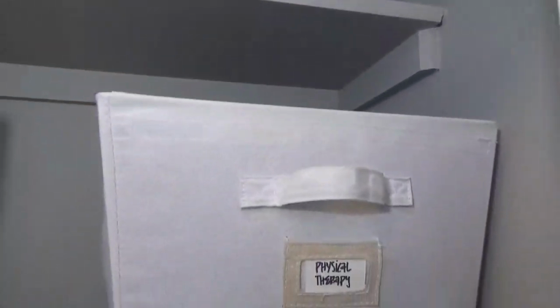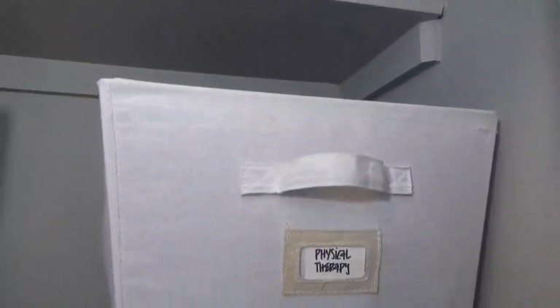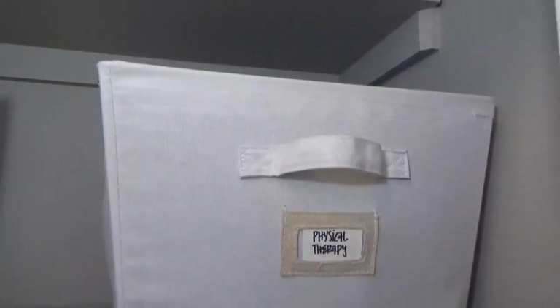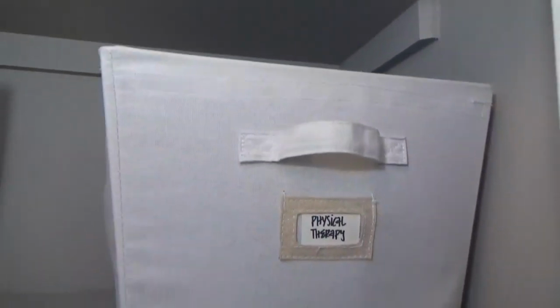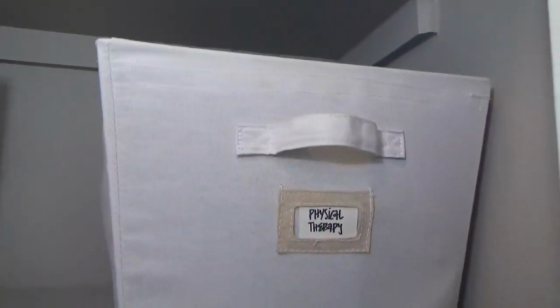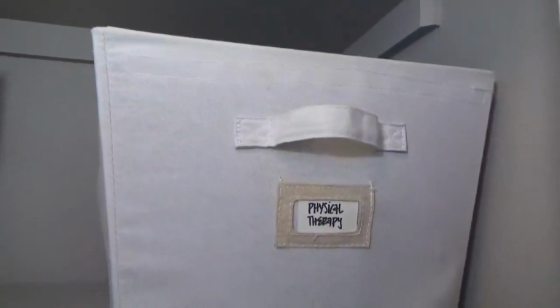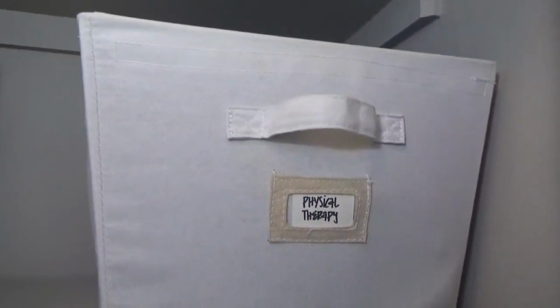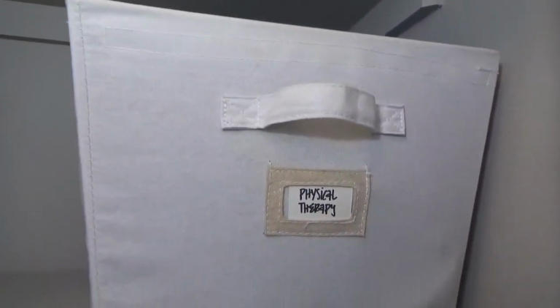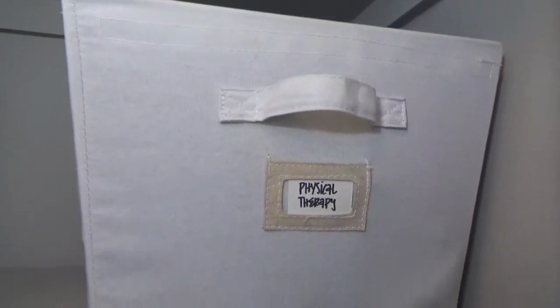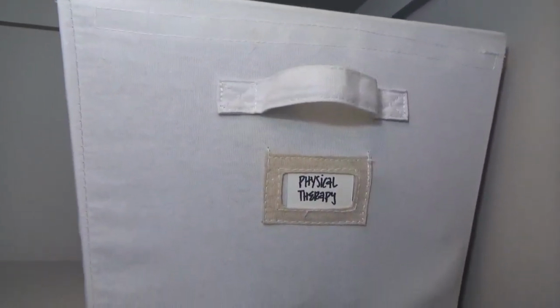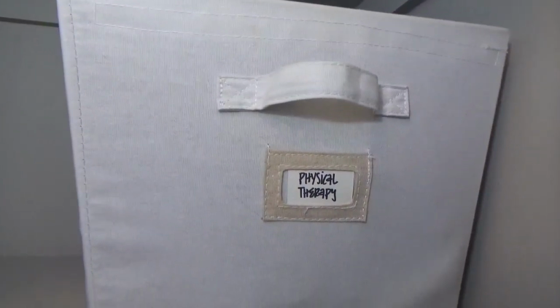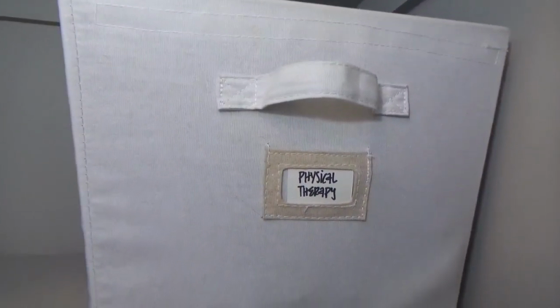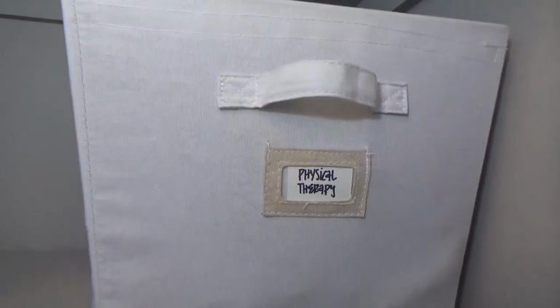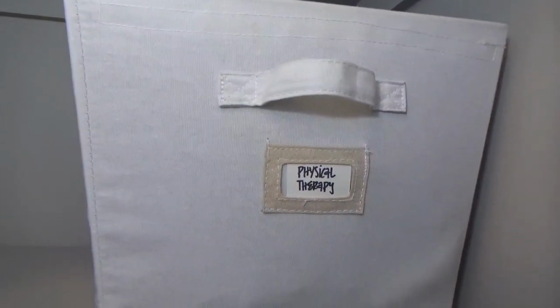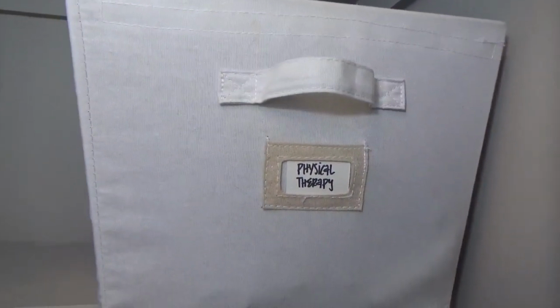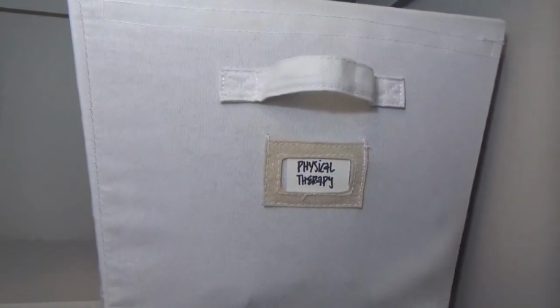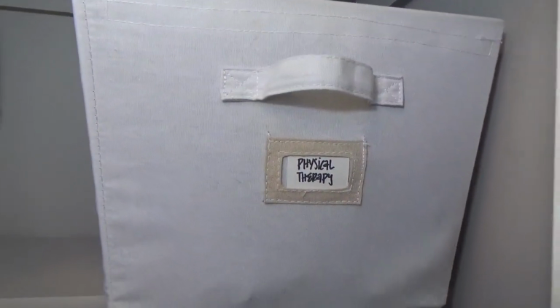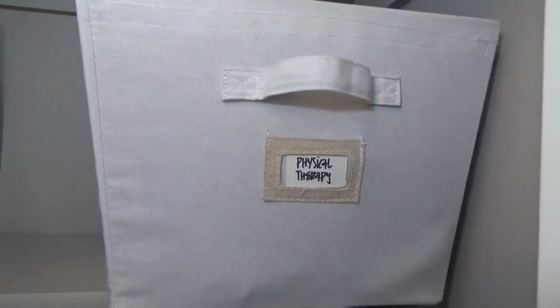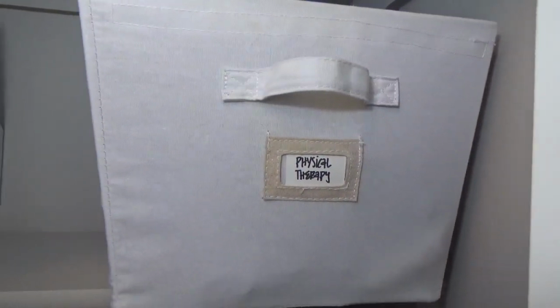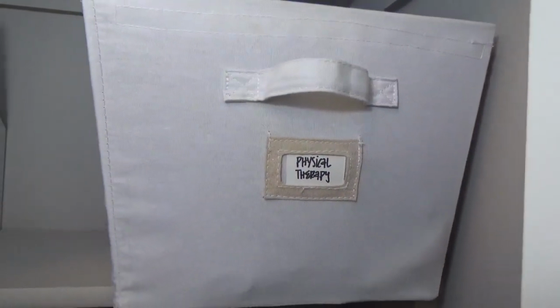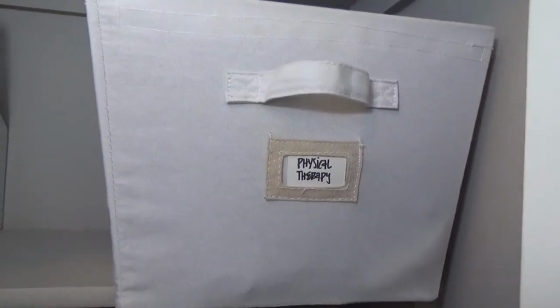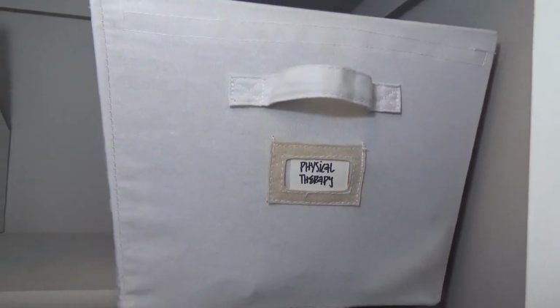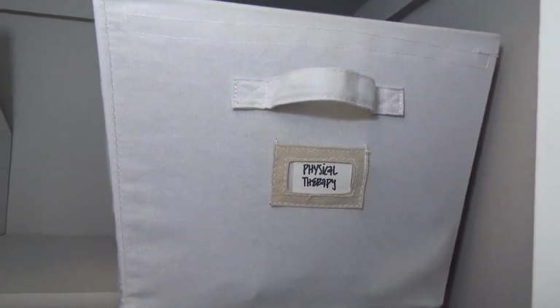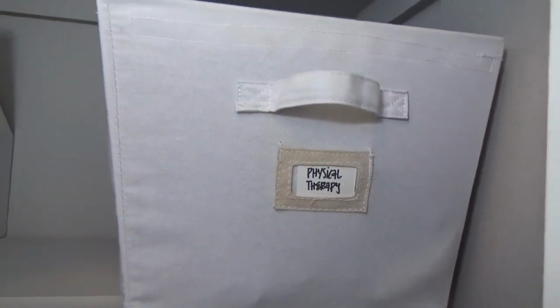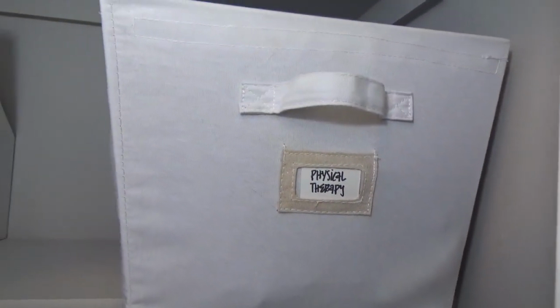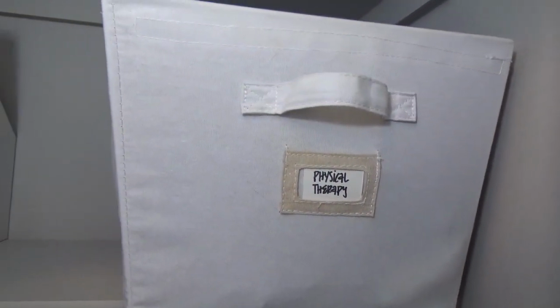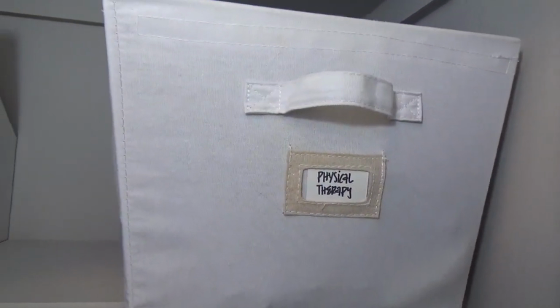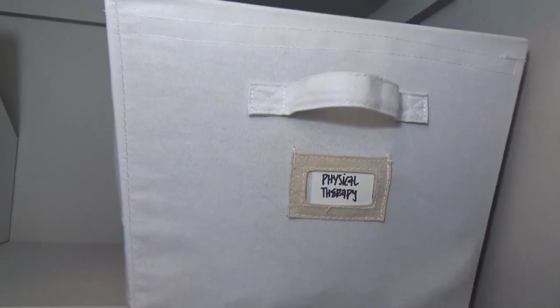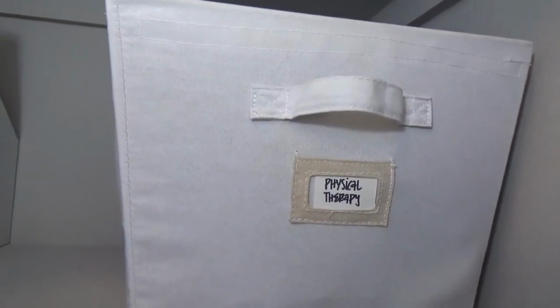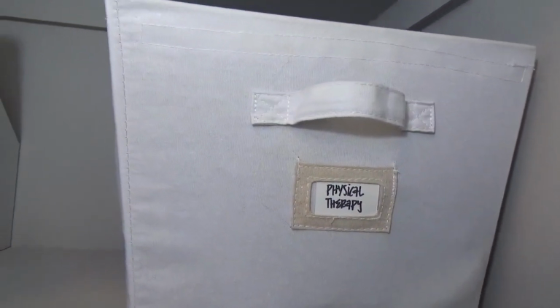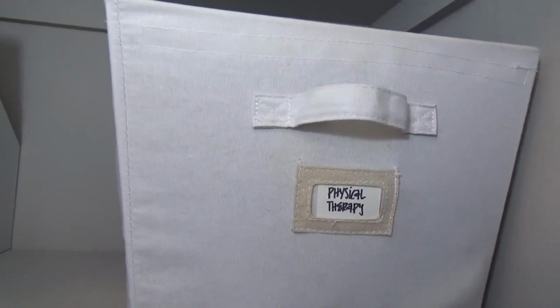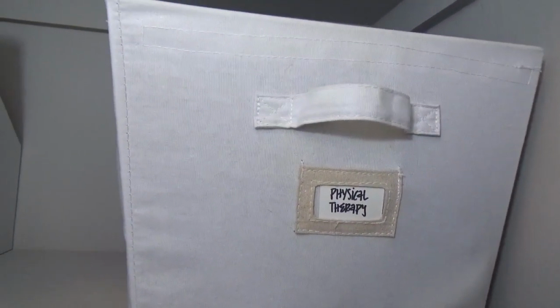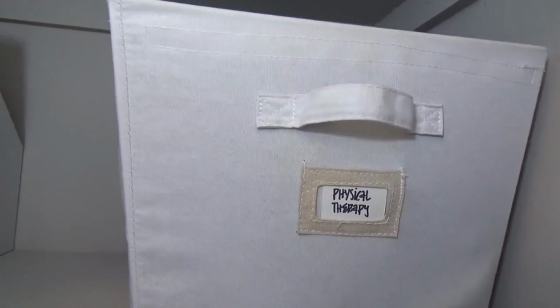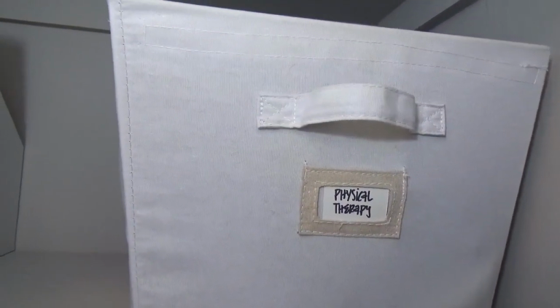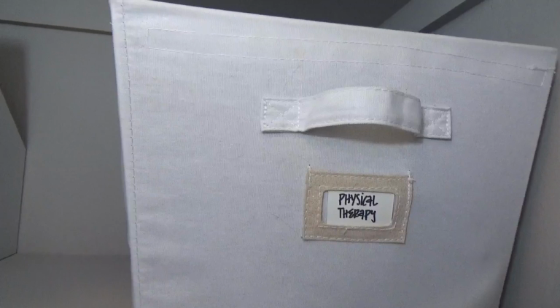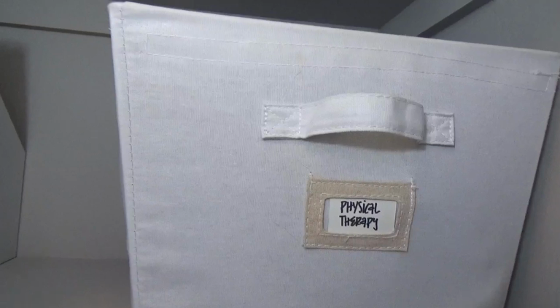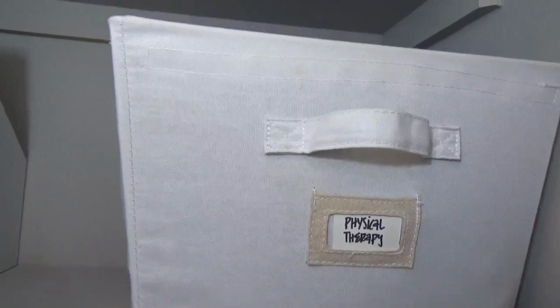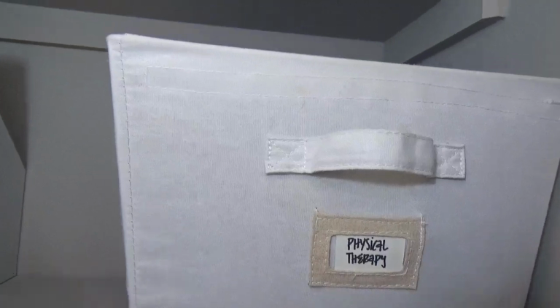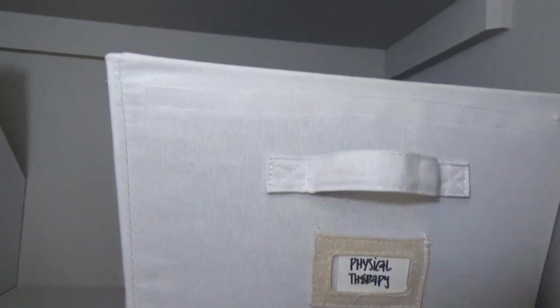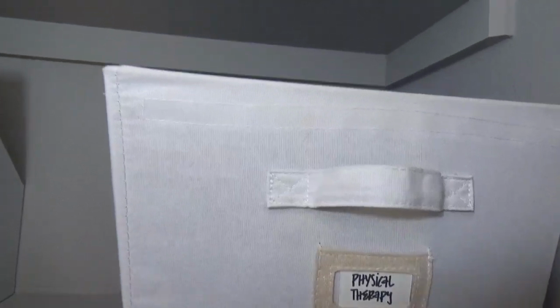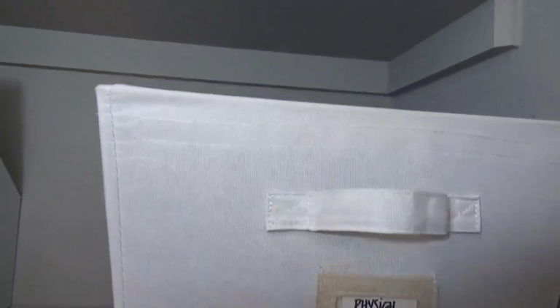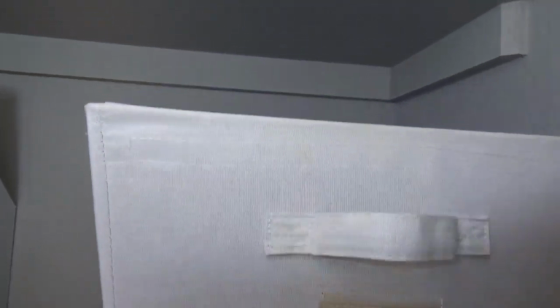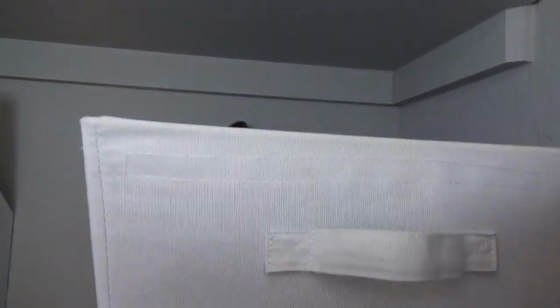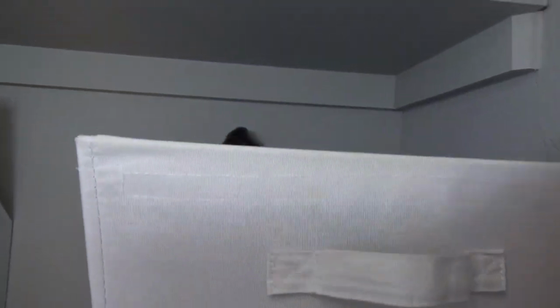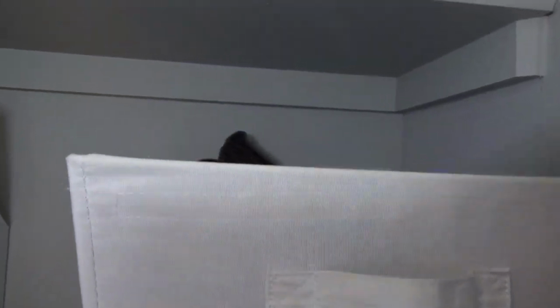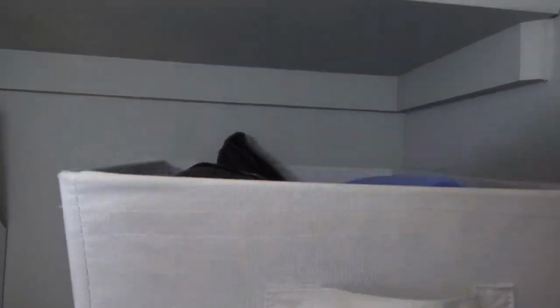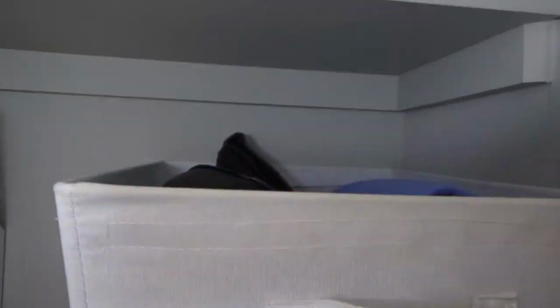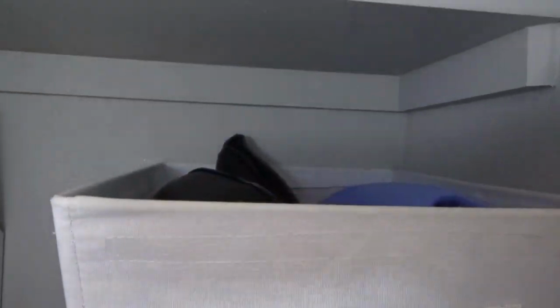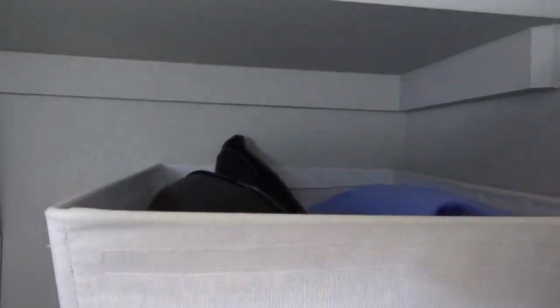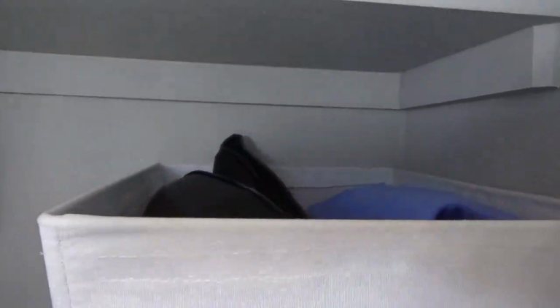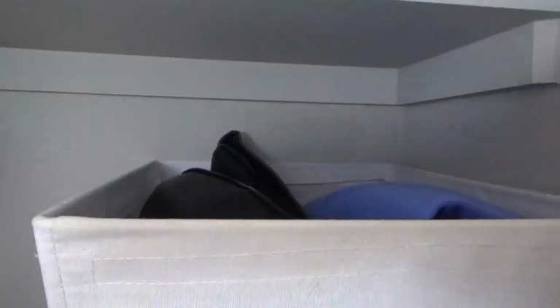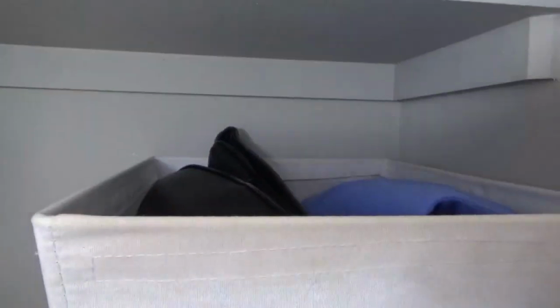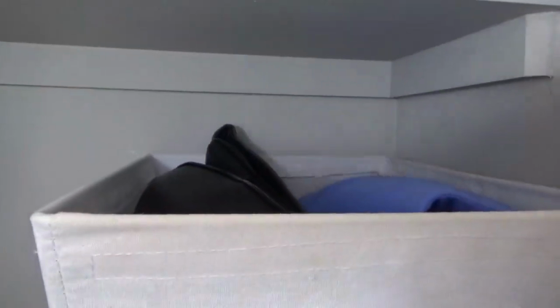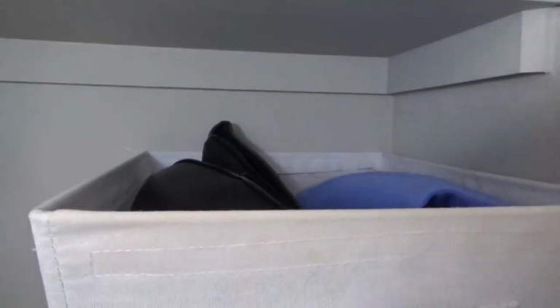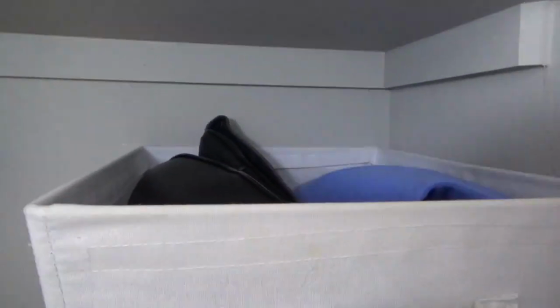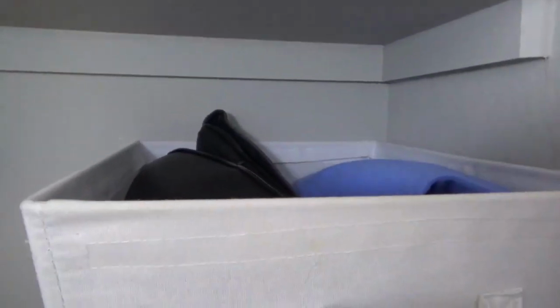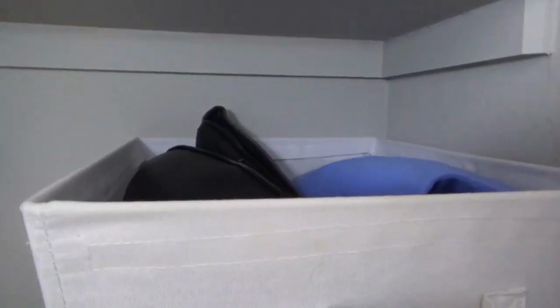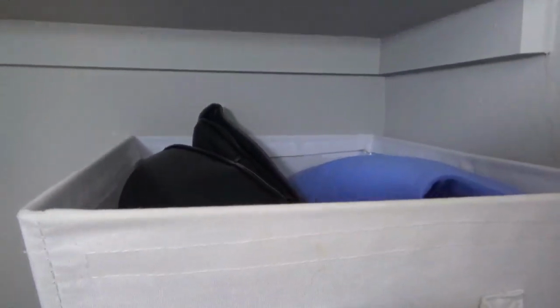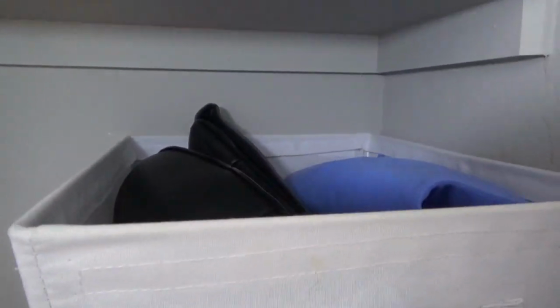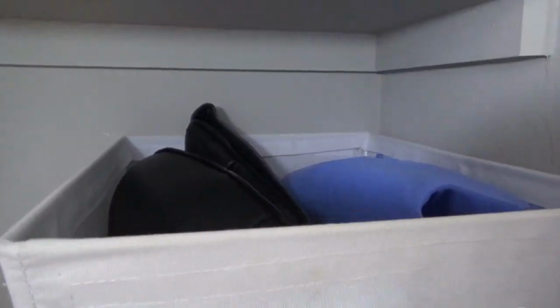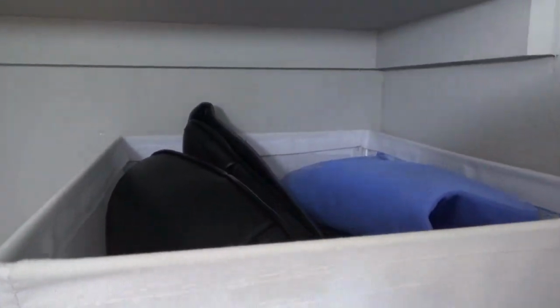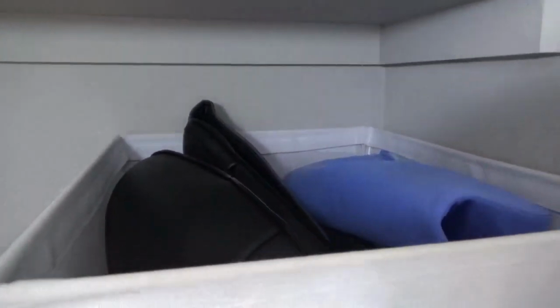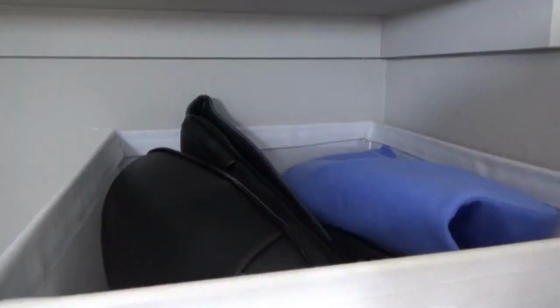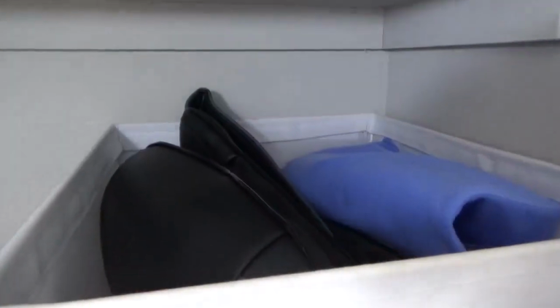A physical therapy basket is perfect for heating pads, massagers, and rolling balls for my husband's bad back.